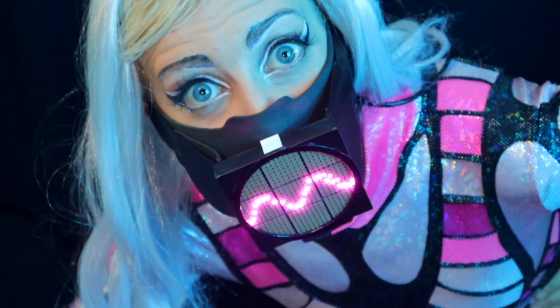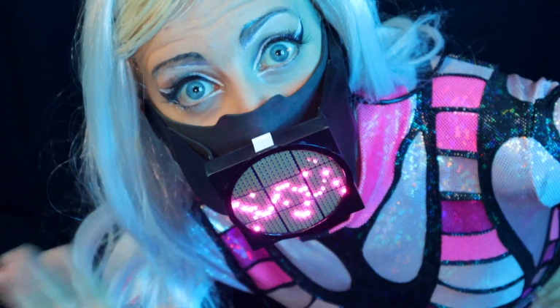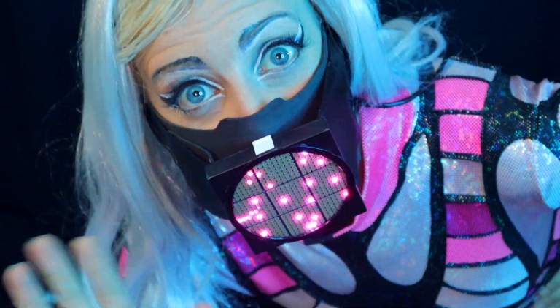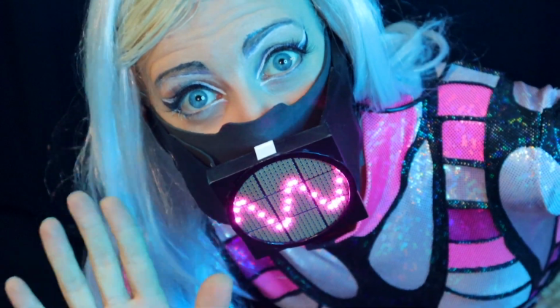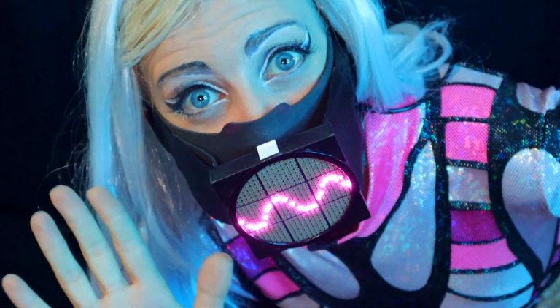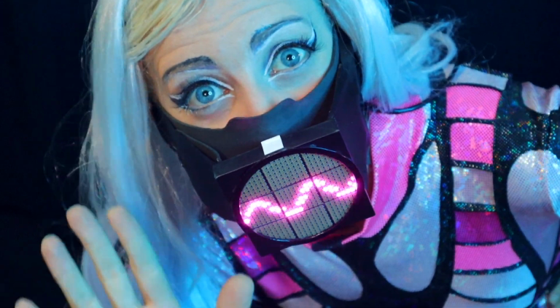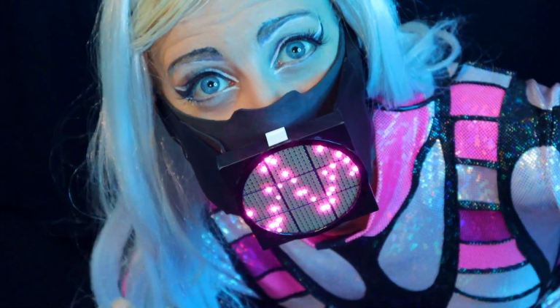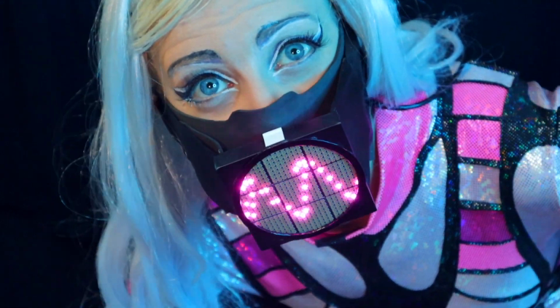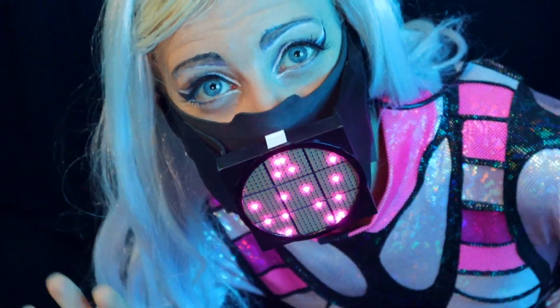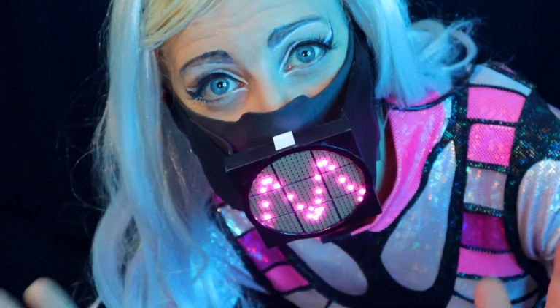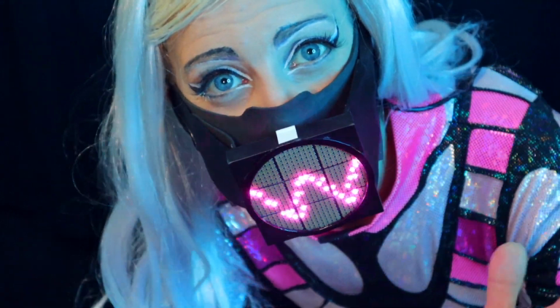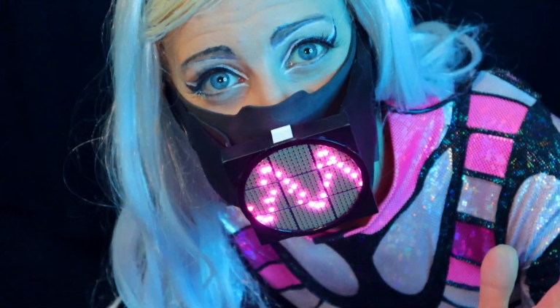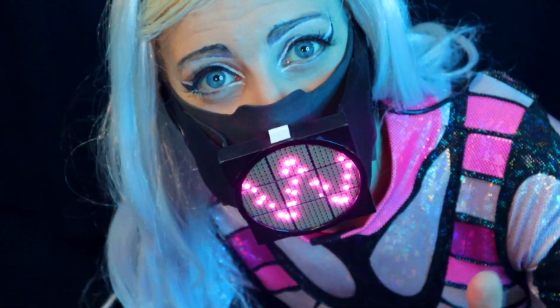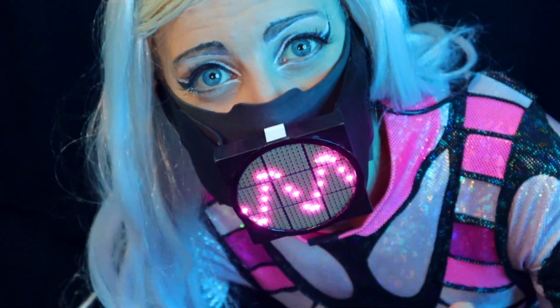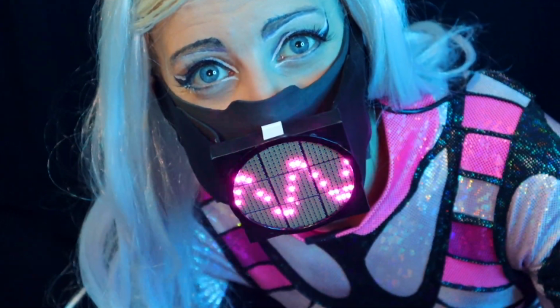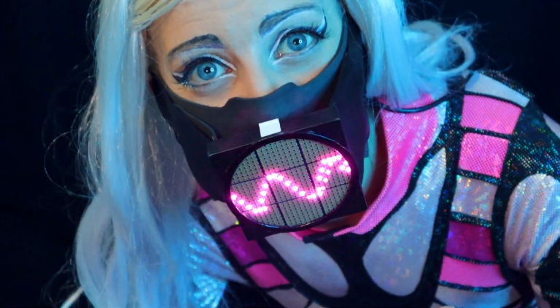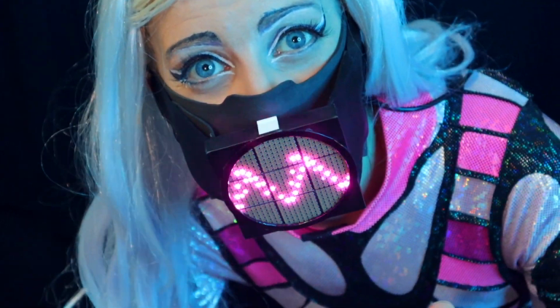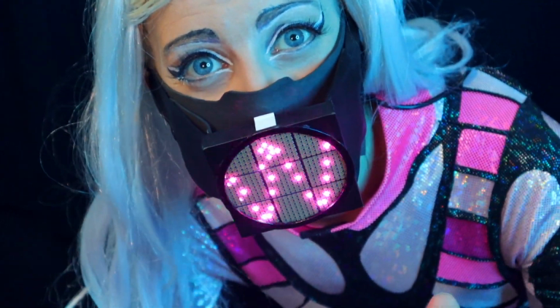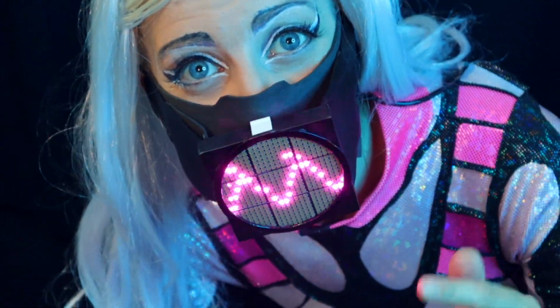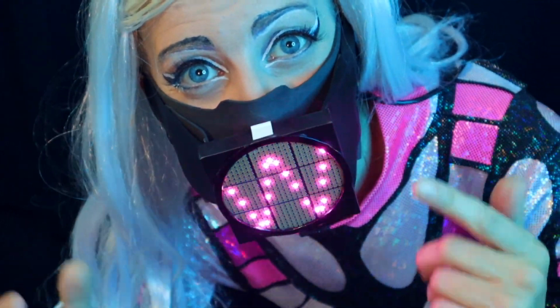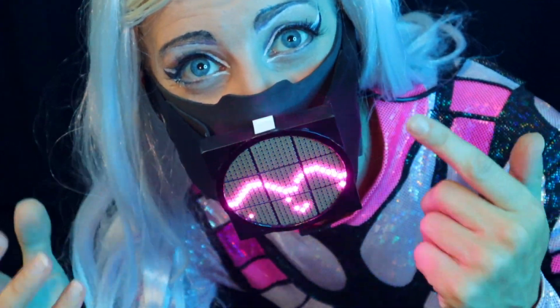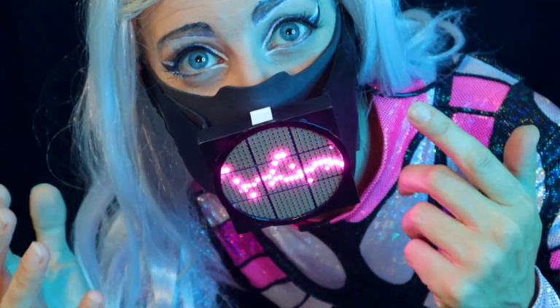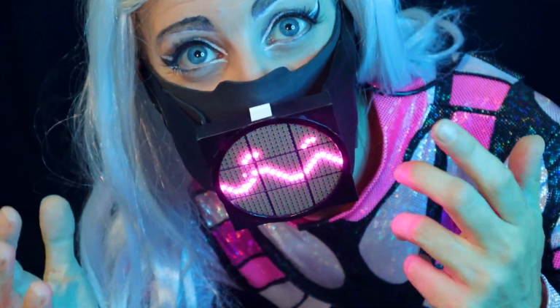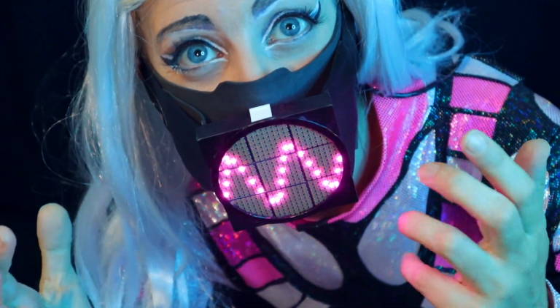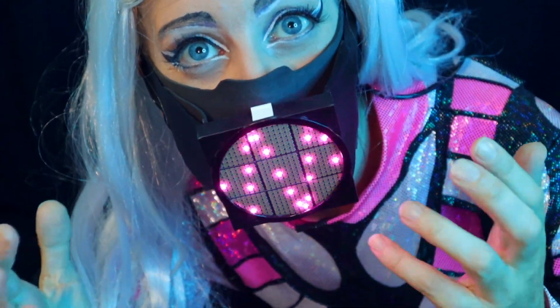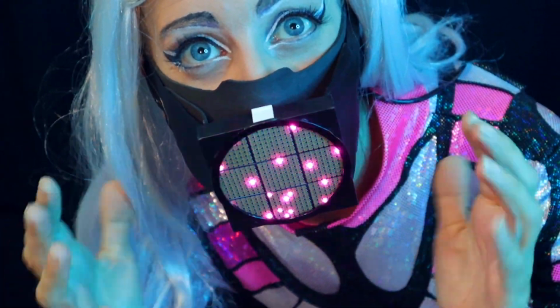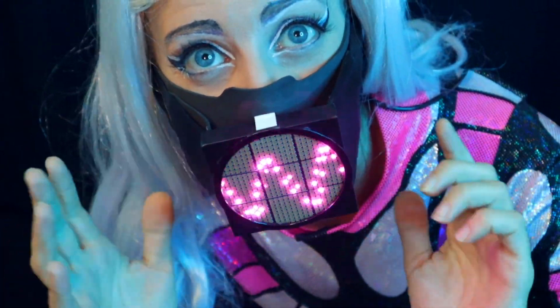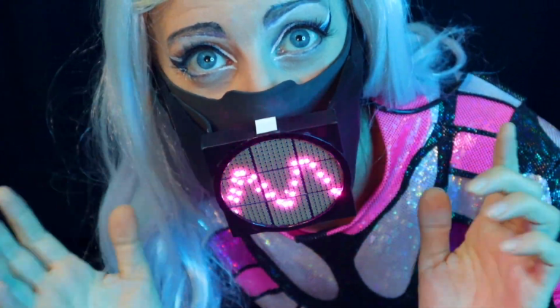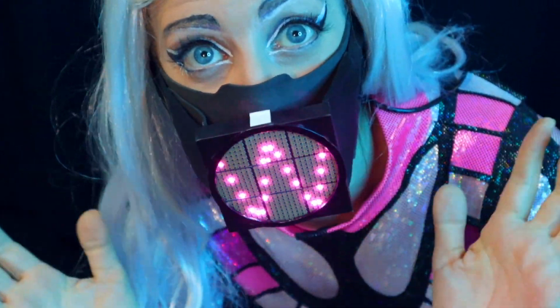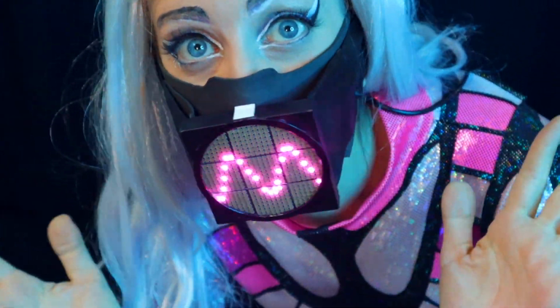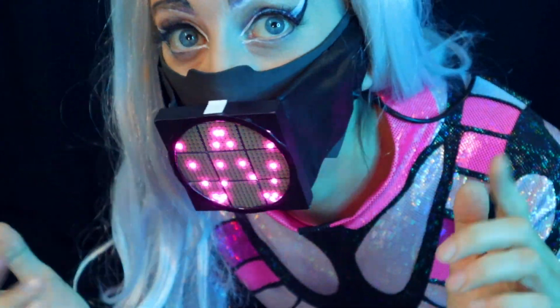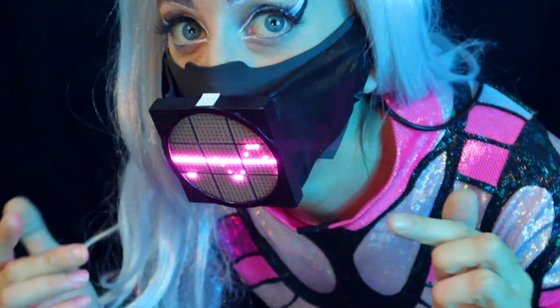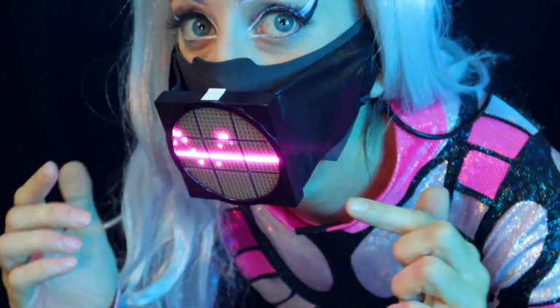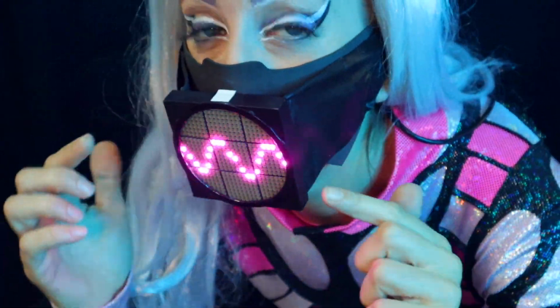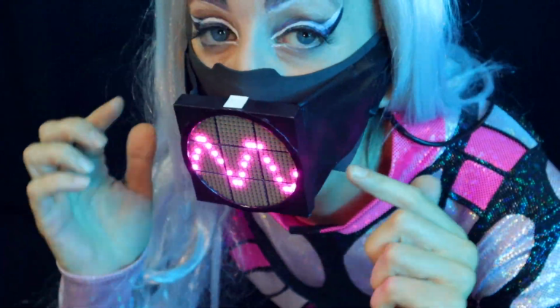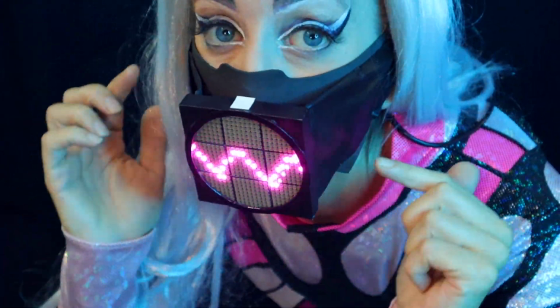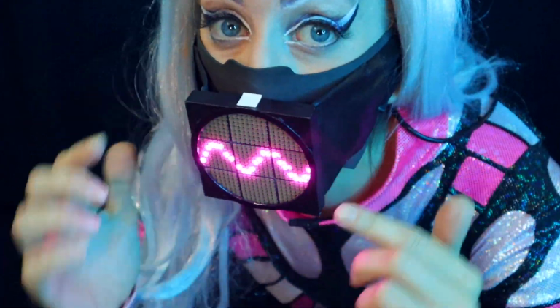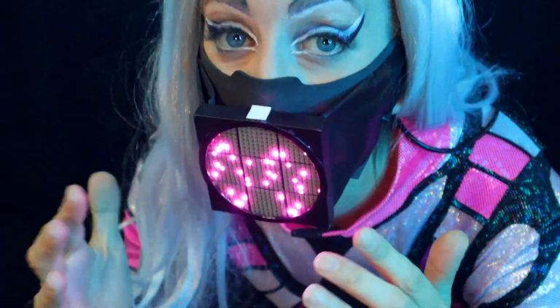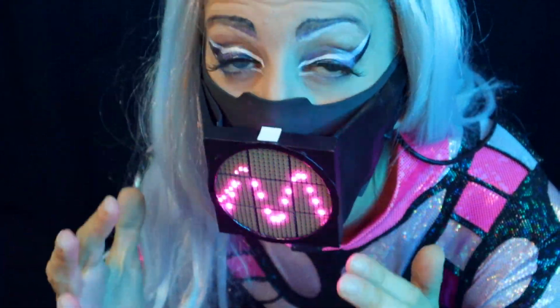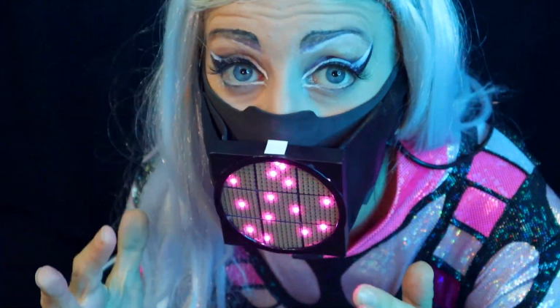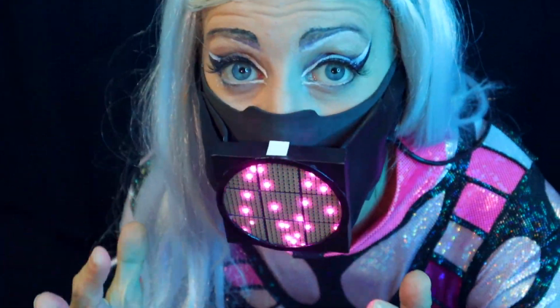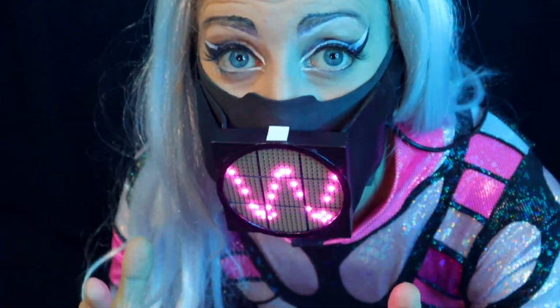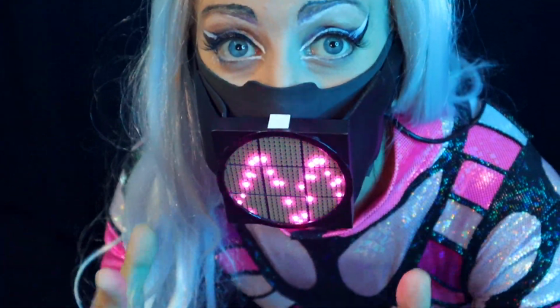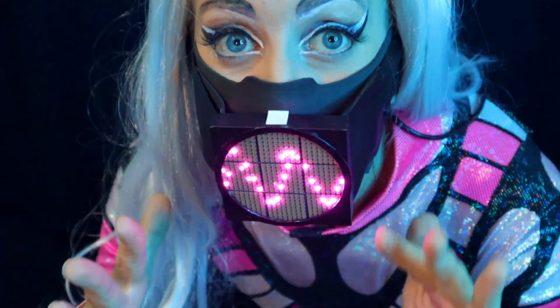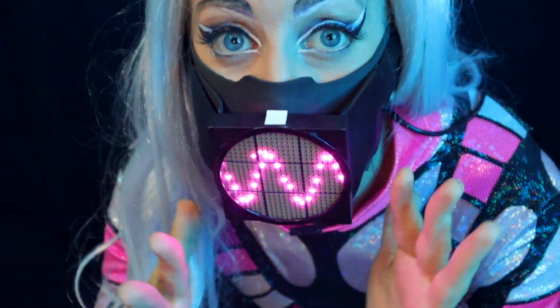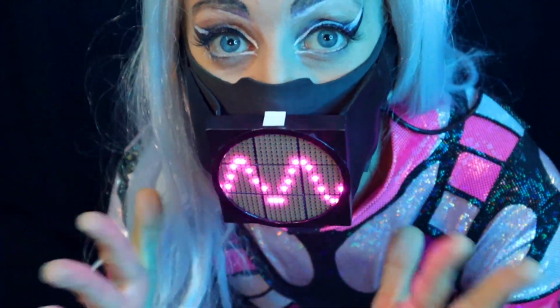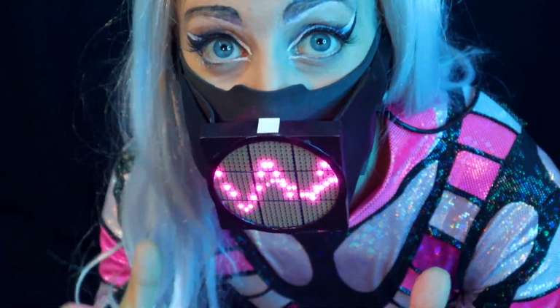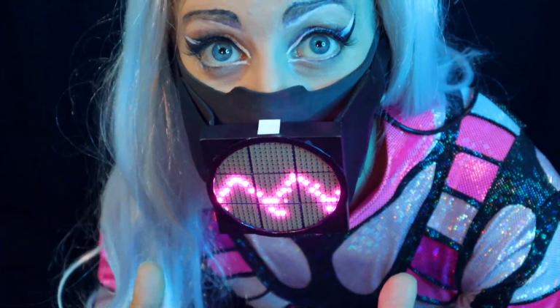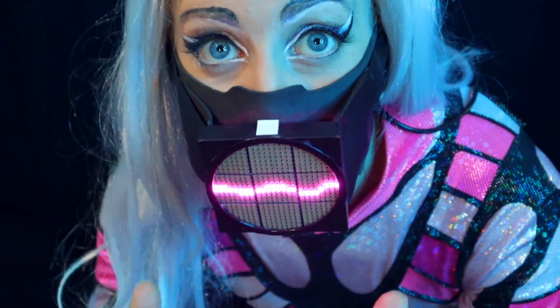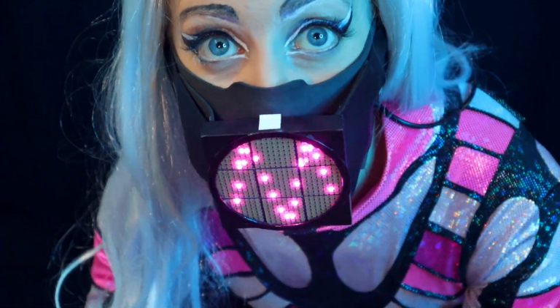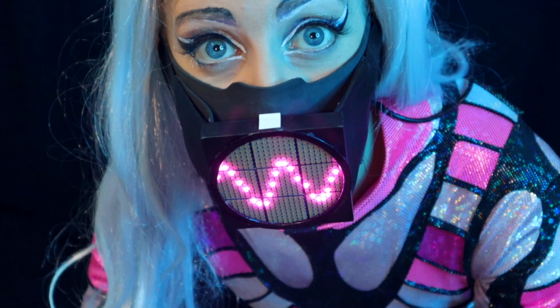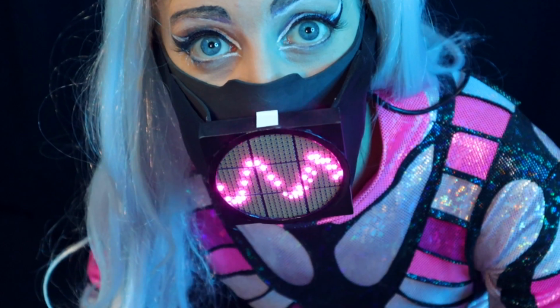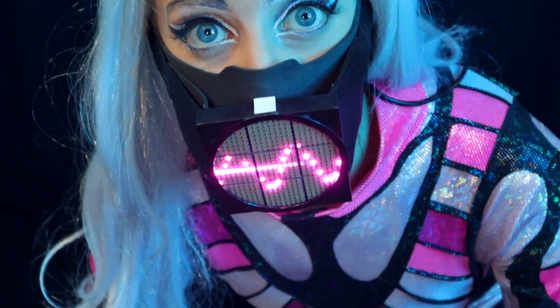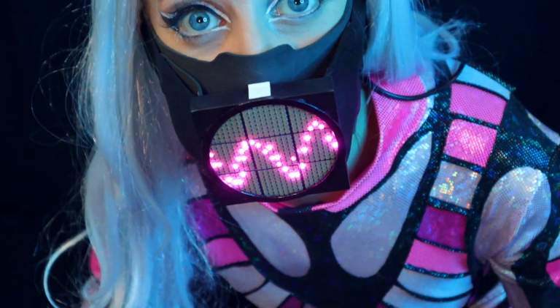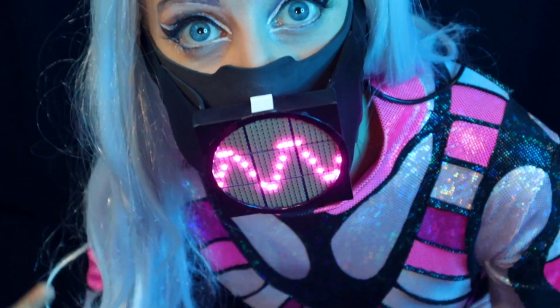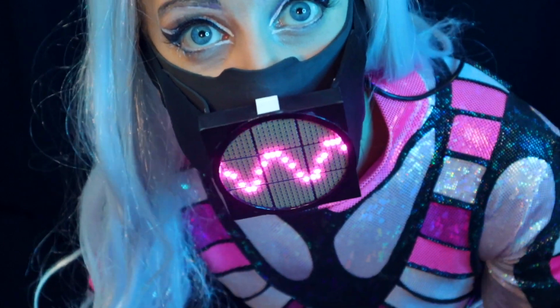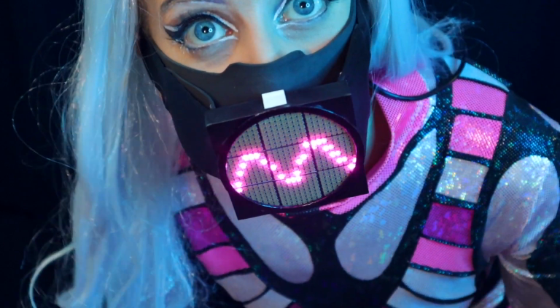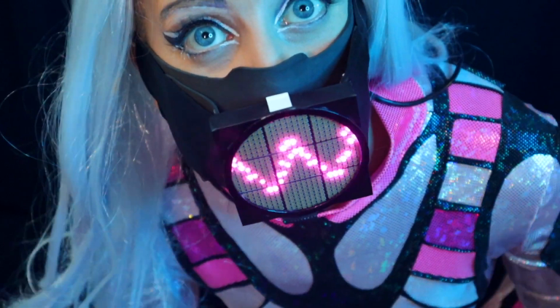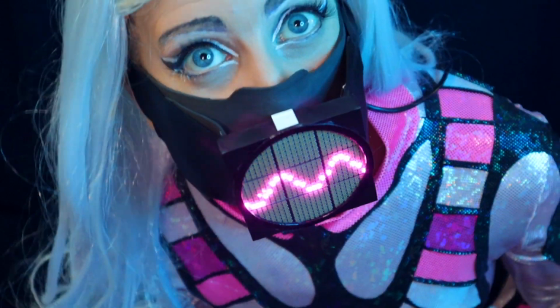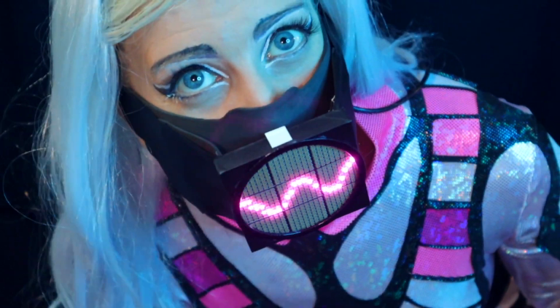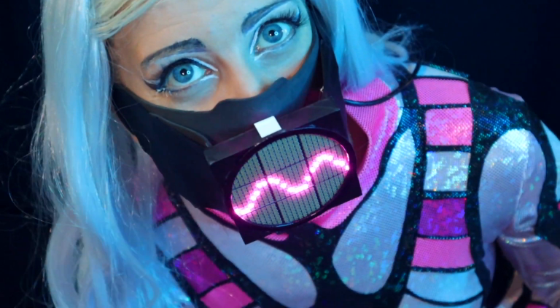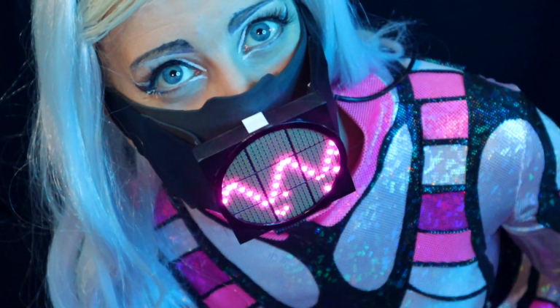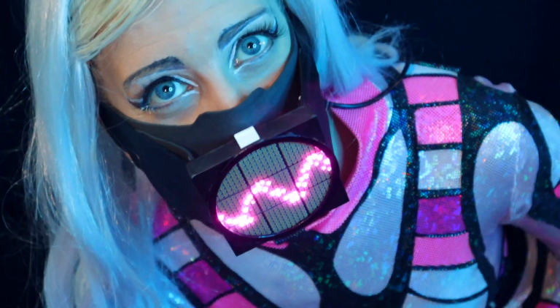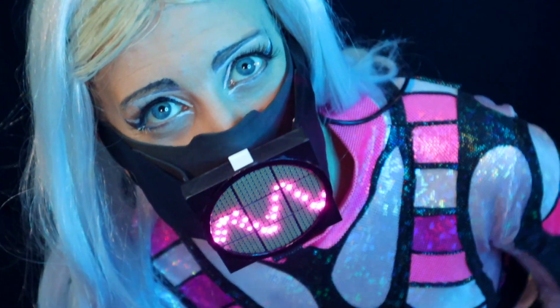Hi! I'm Natasha, and in this video I'll show you how I made this sound reactive LED mask for my Lady Gaga cosplay.